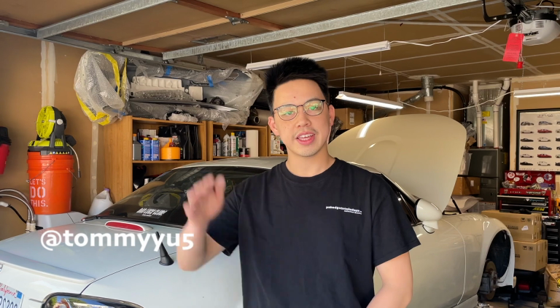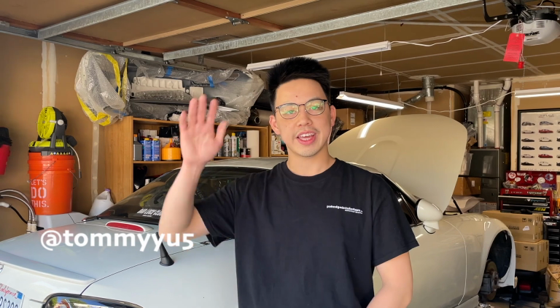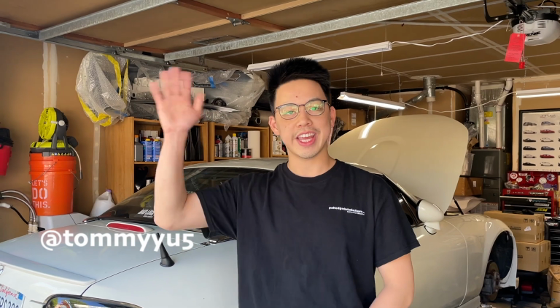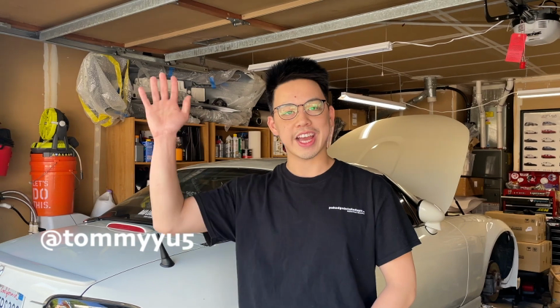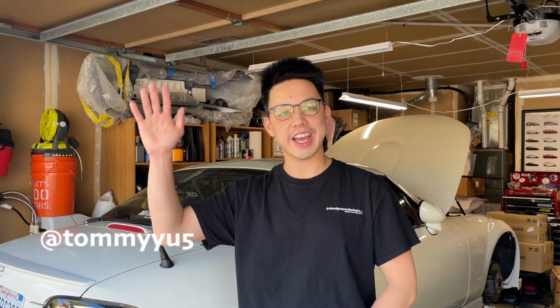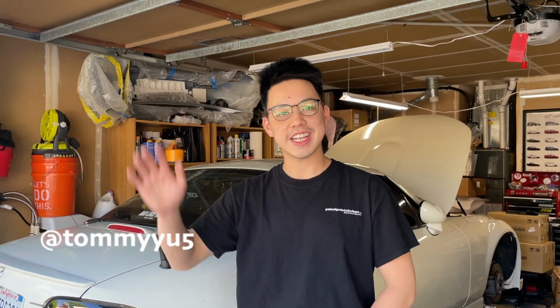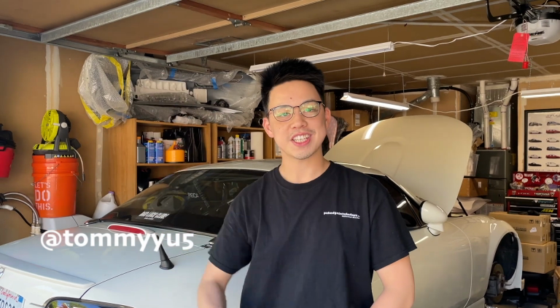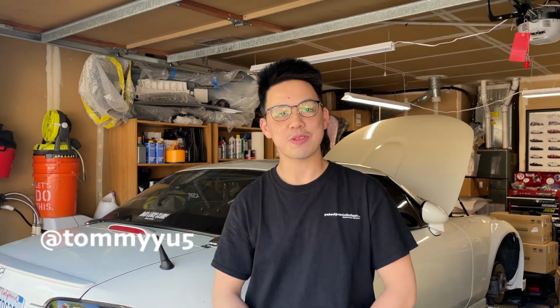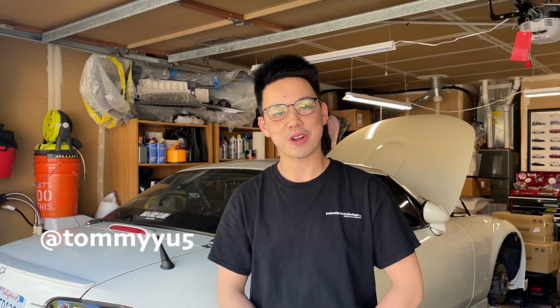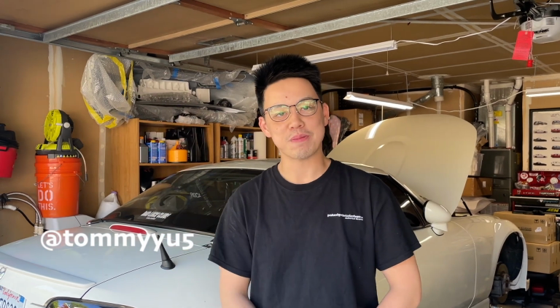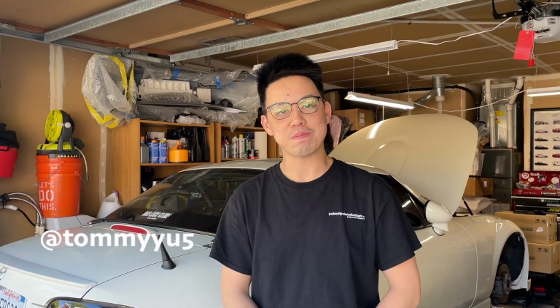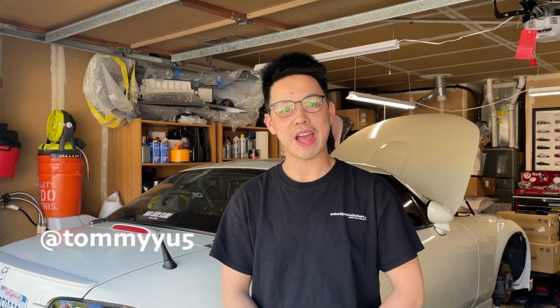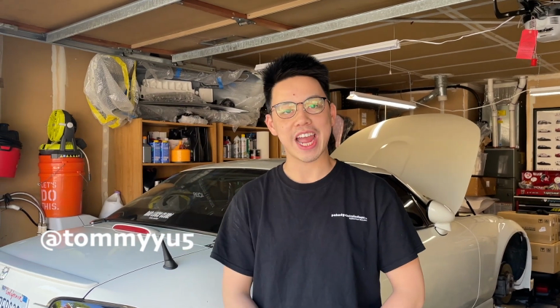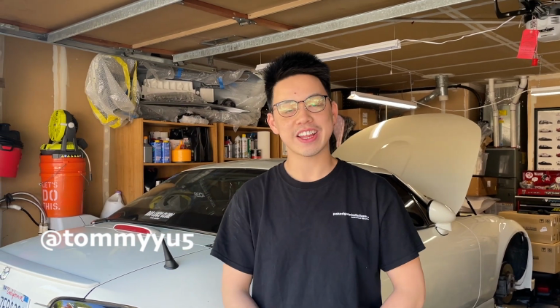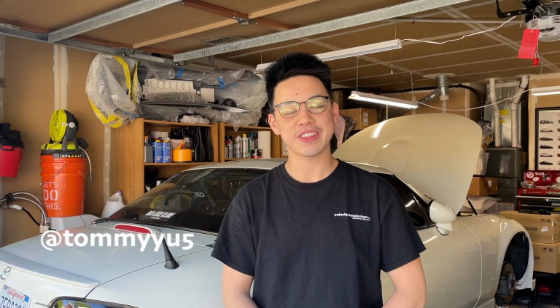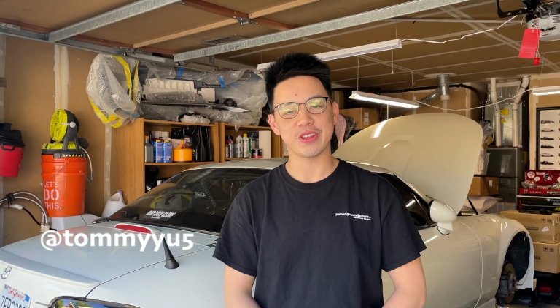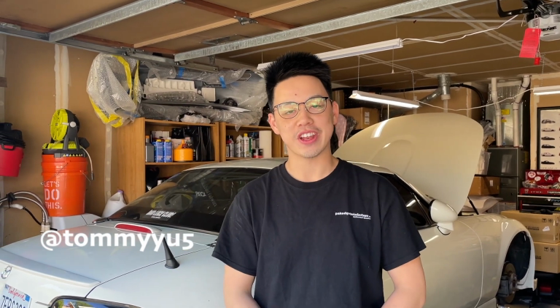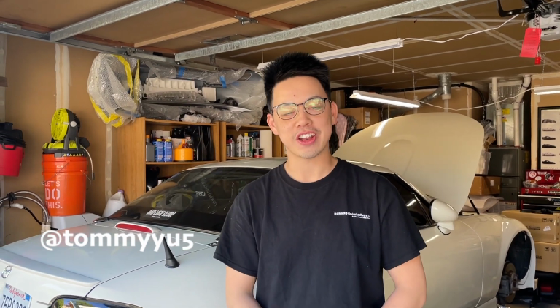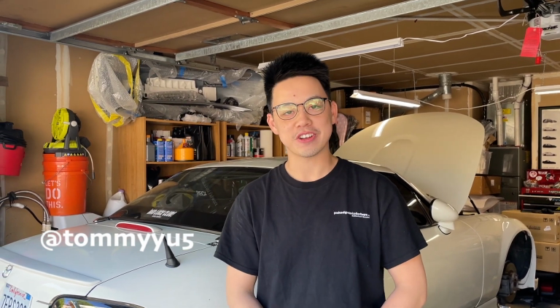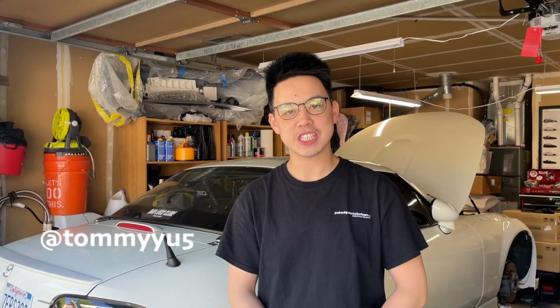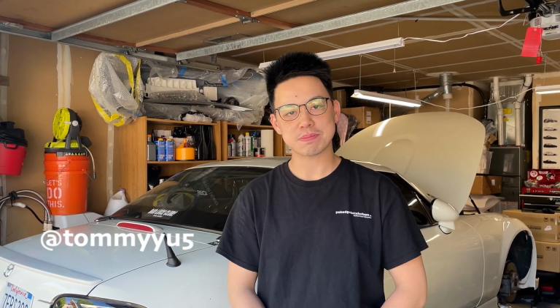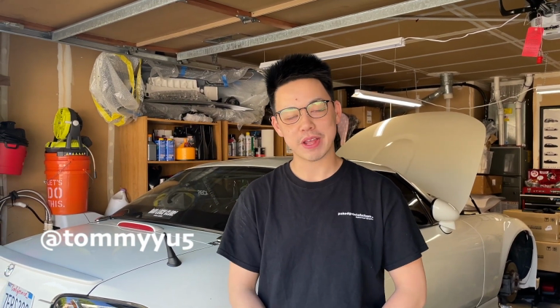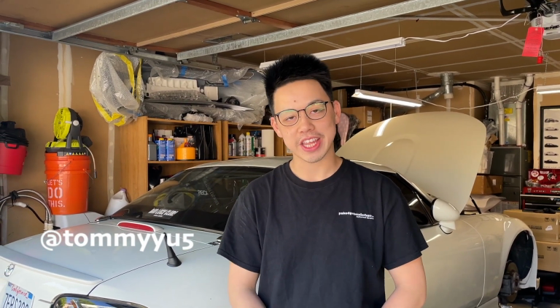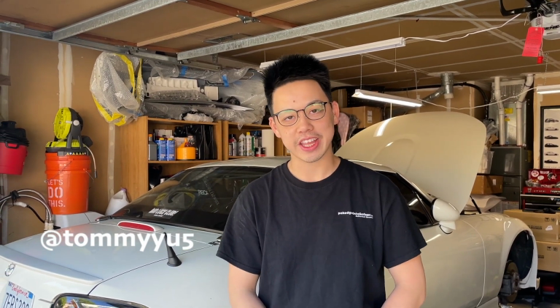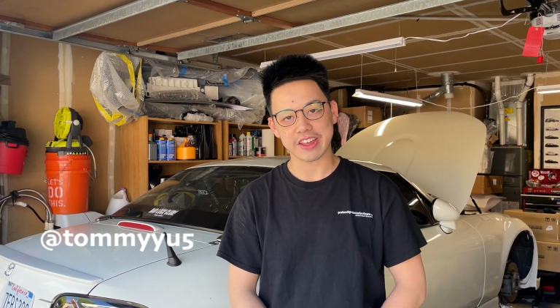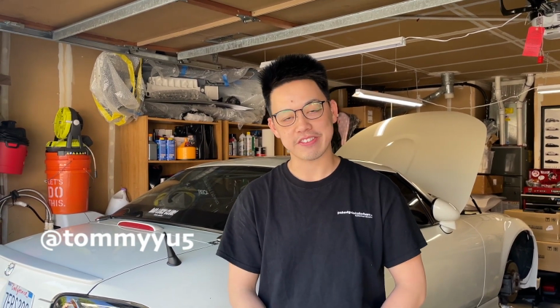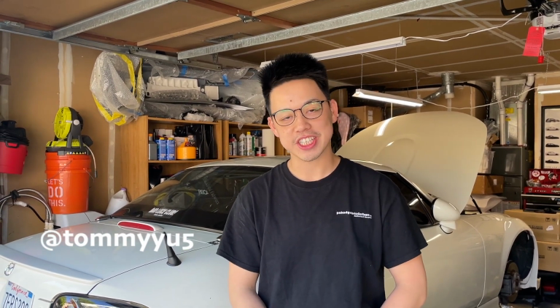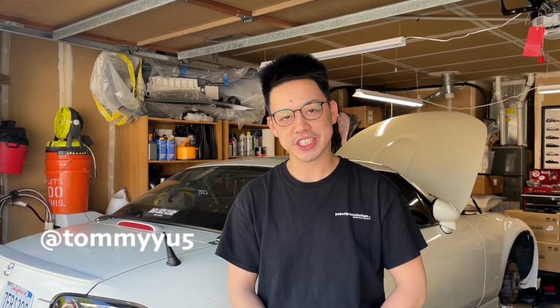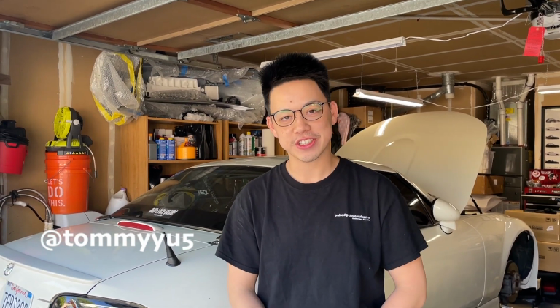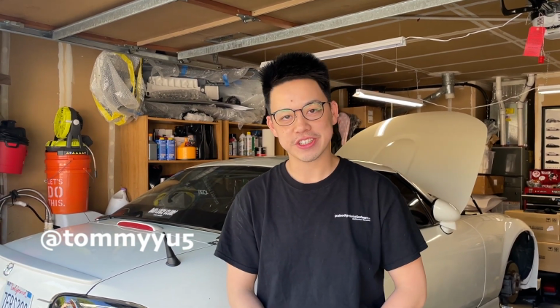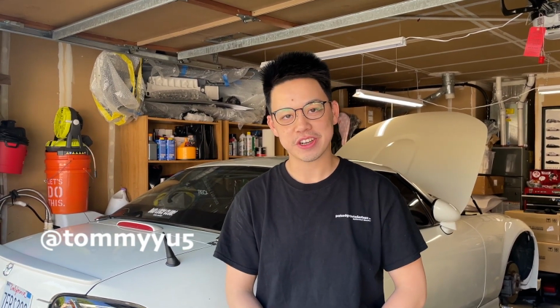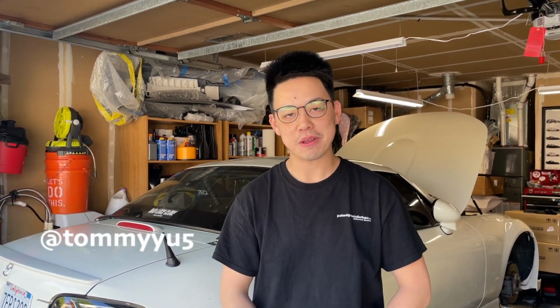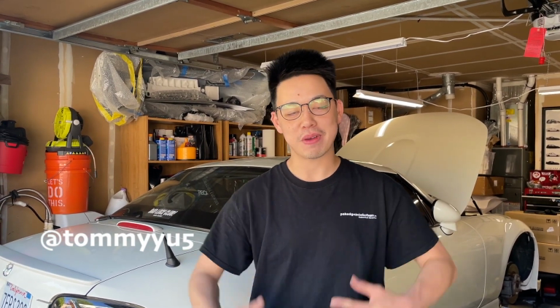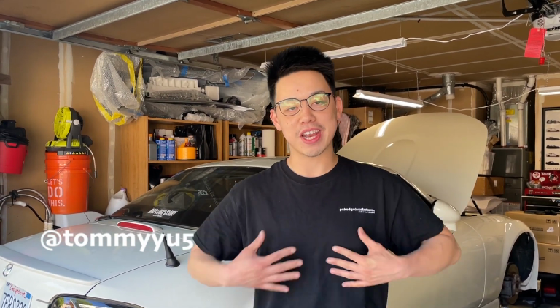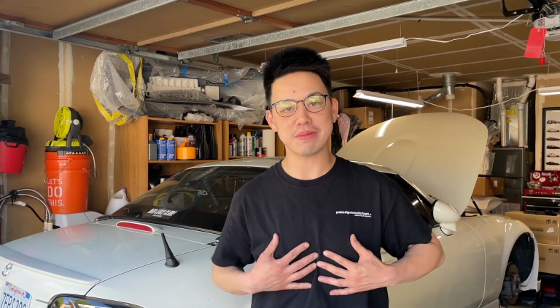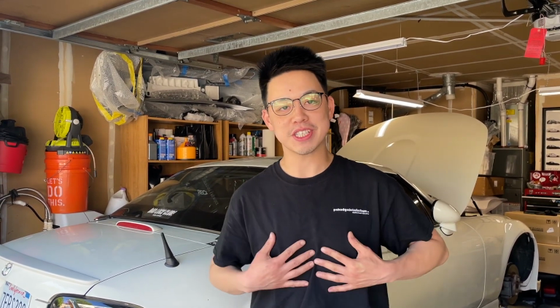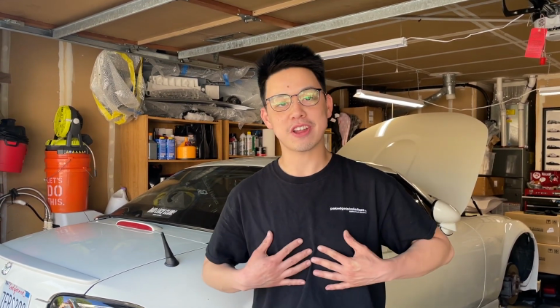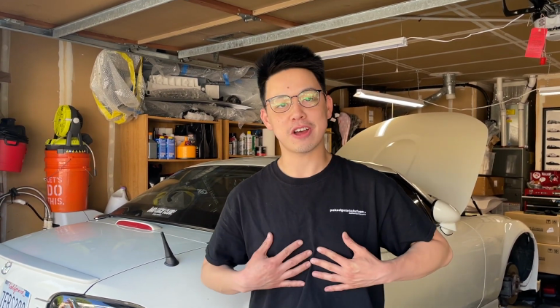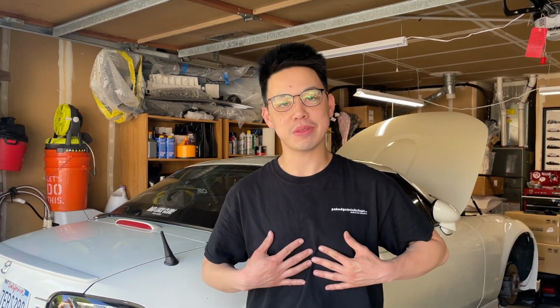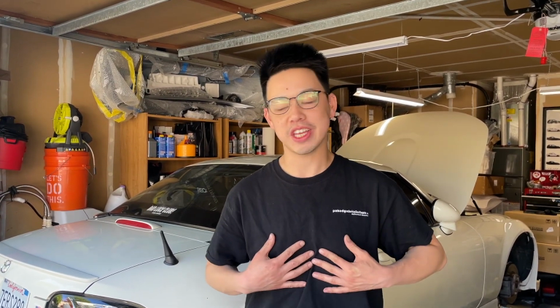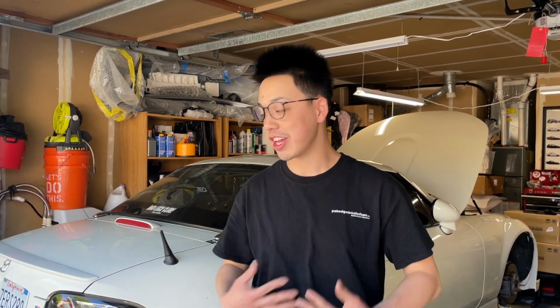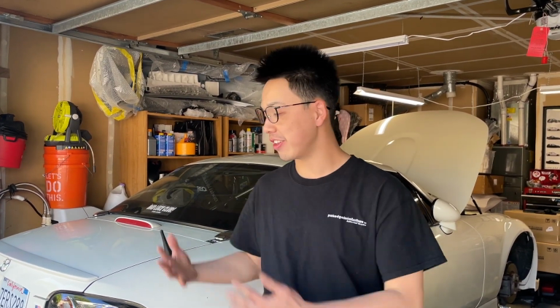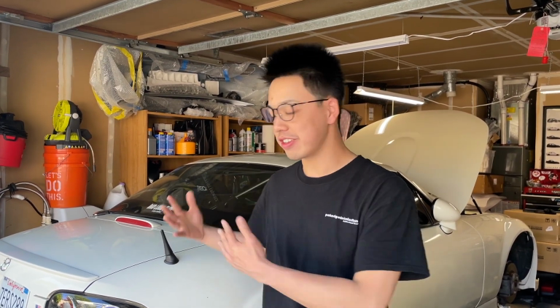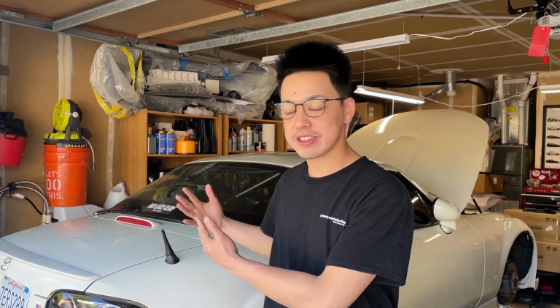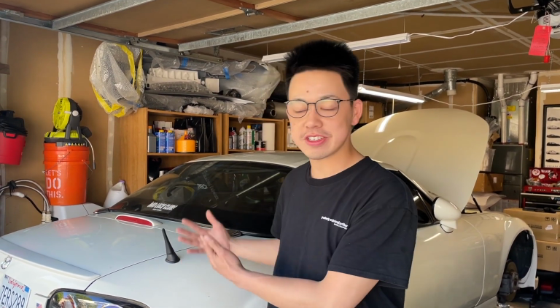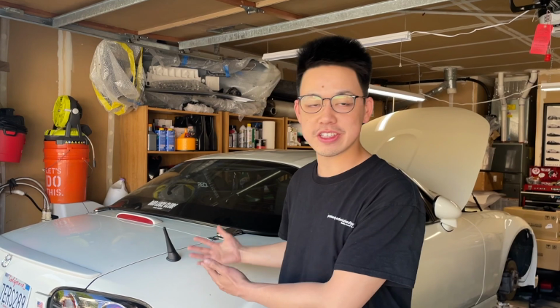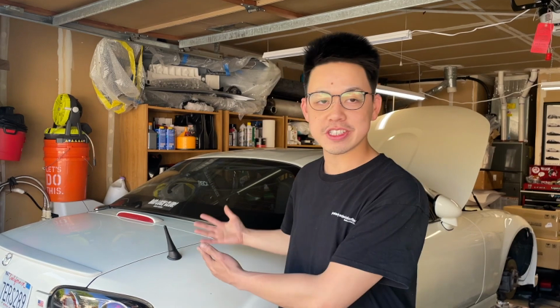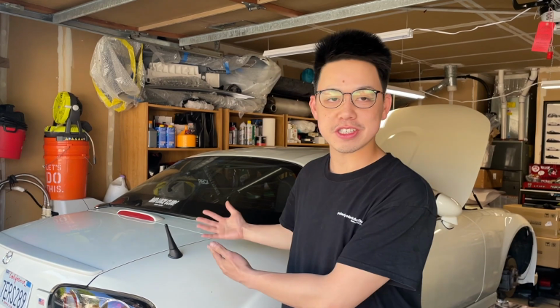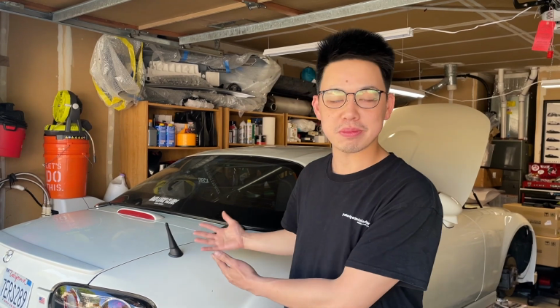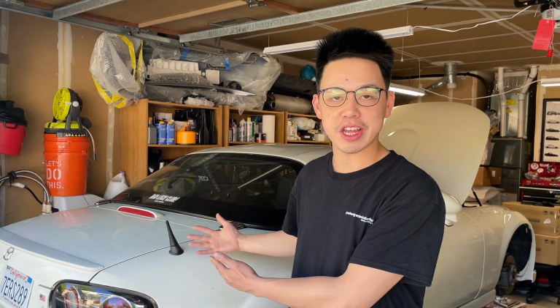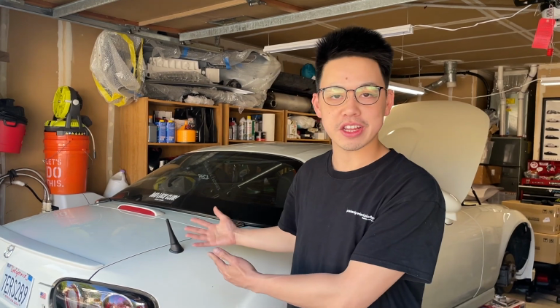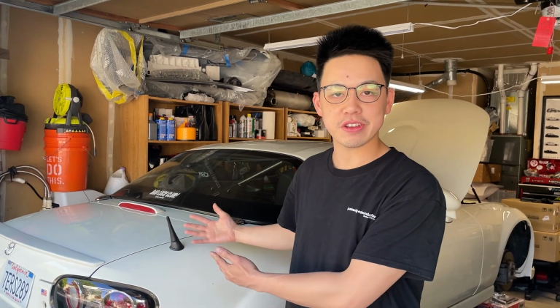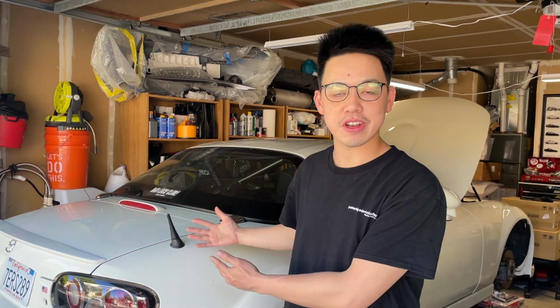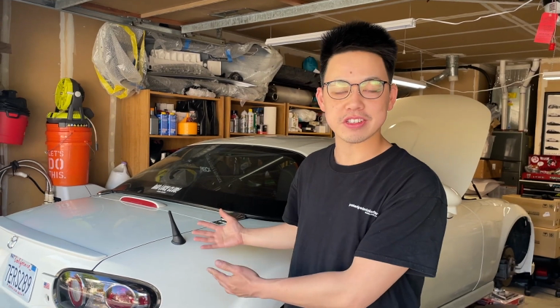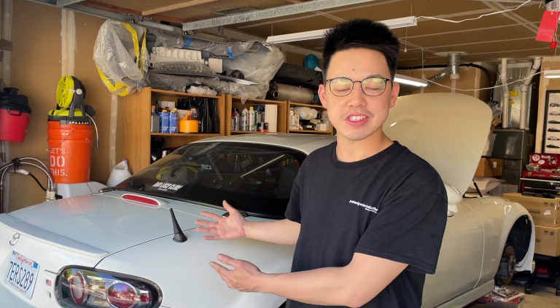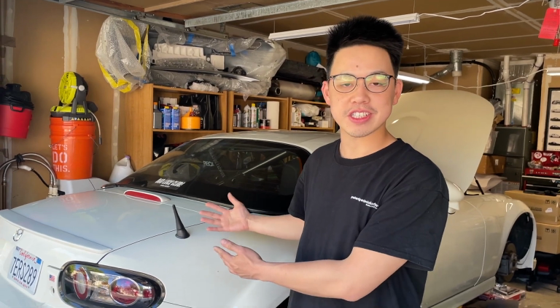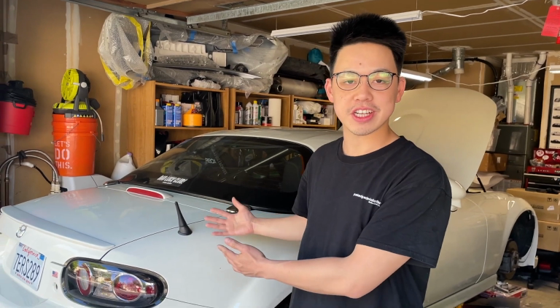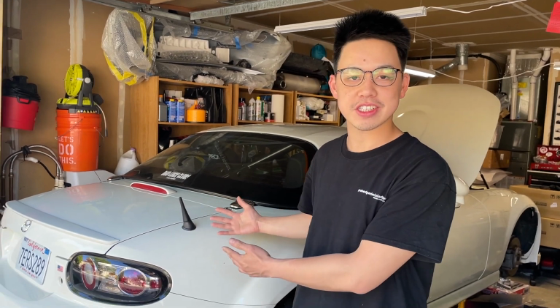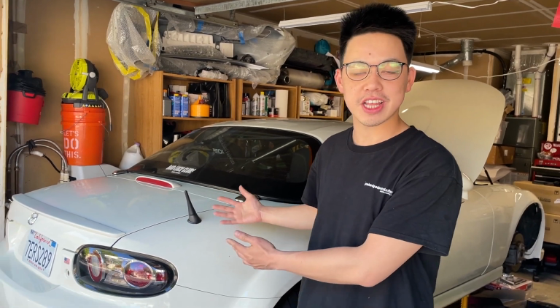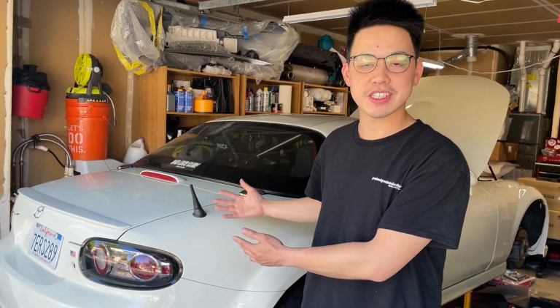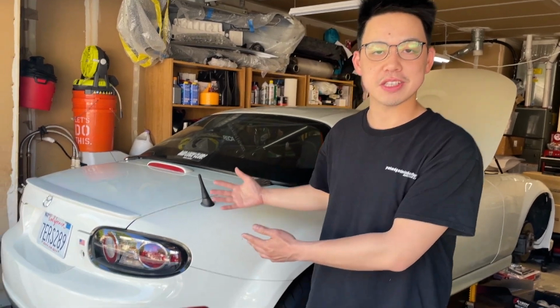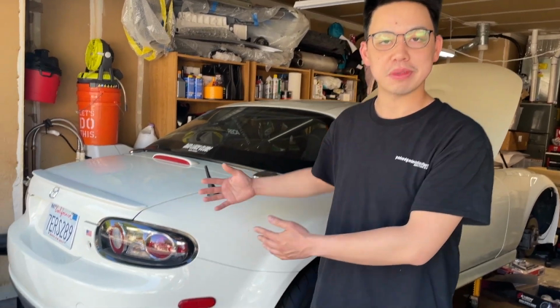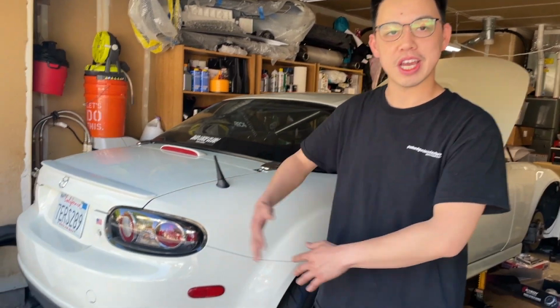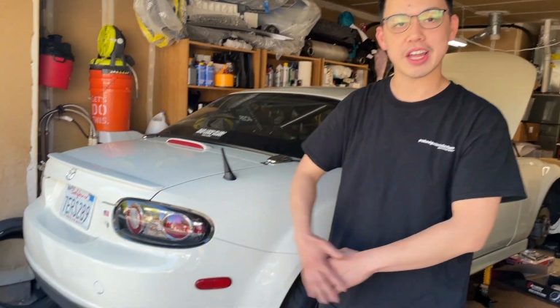Hey guys, welcome back to another Spagic Adventure. My name is Tommy and this is my 2006 NC Miata.